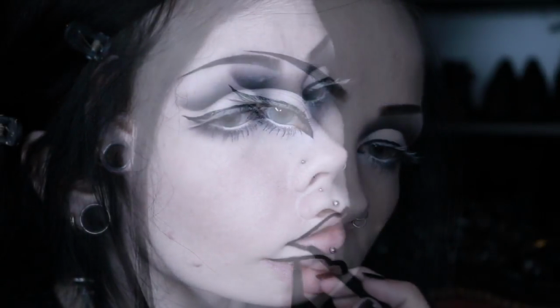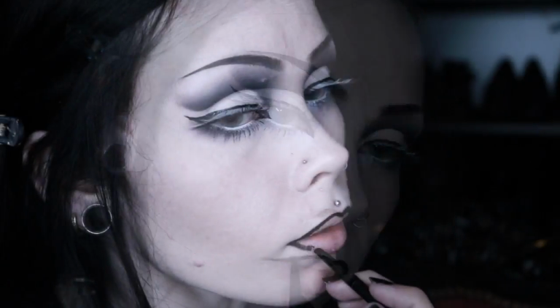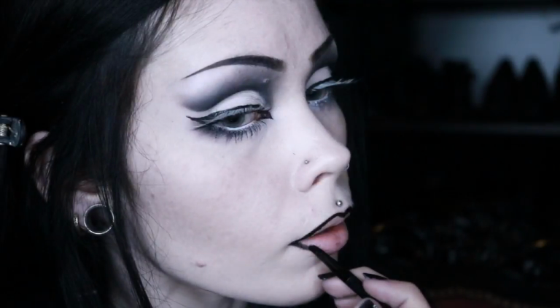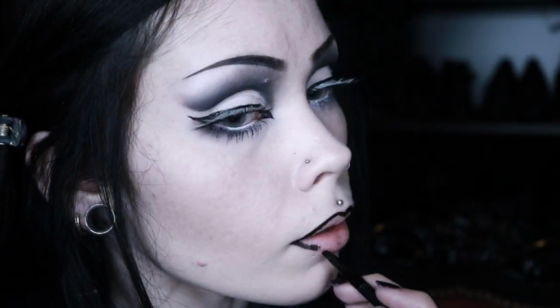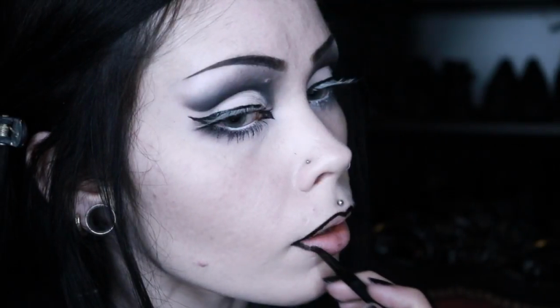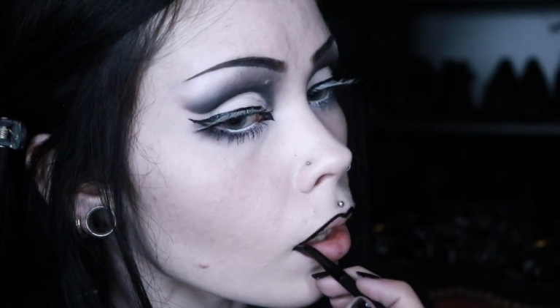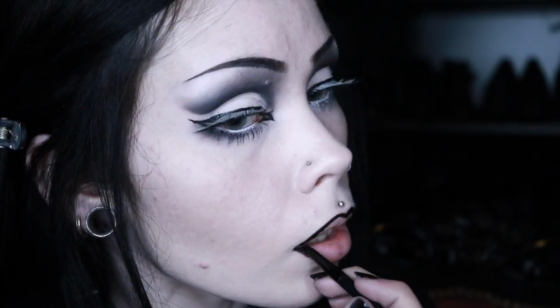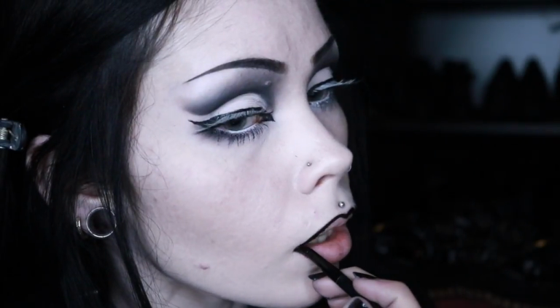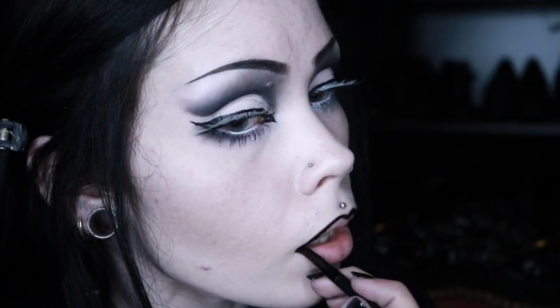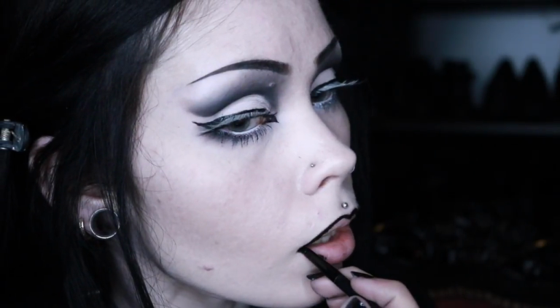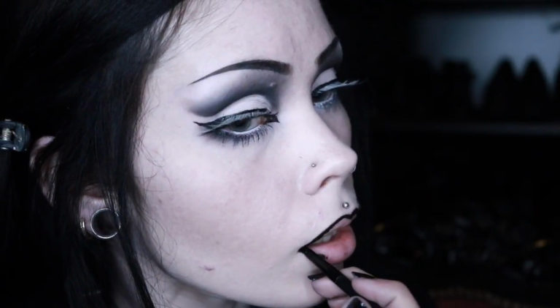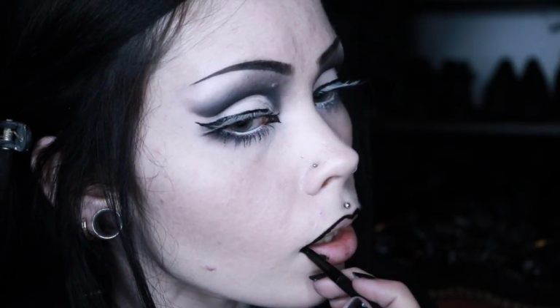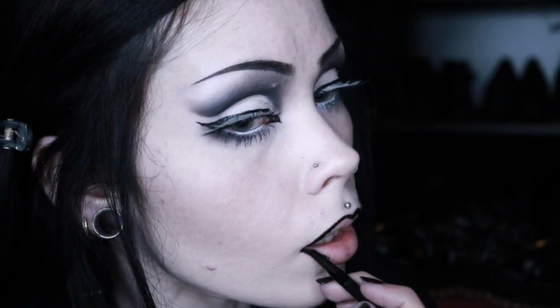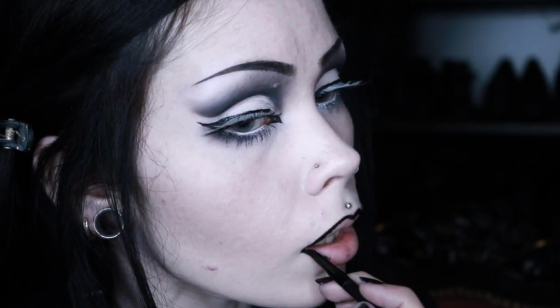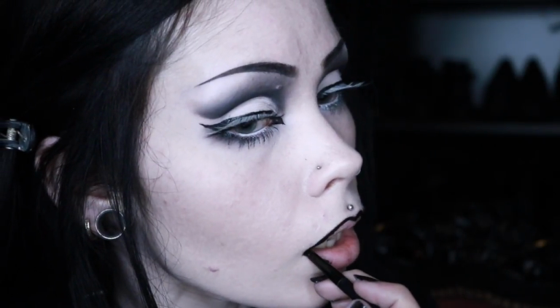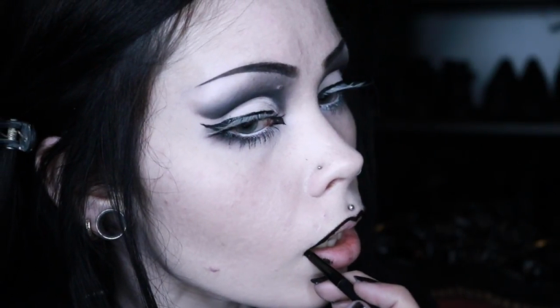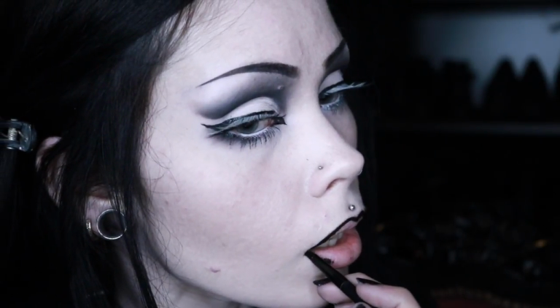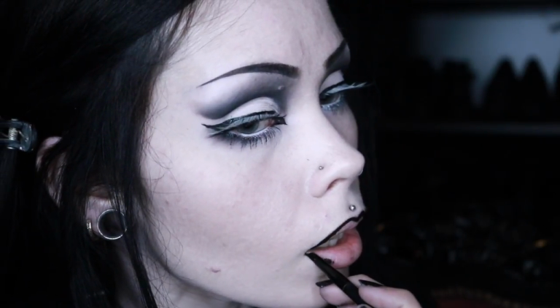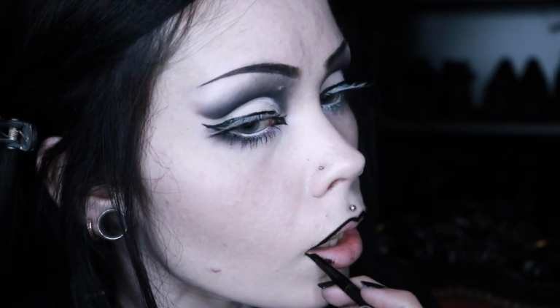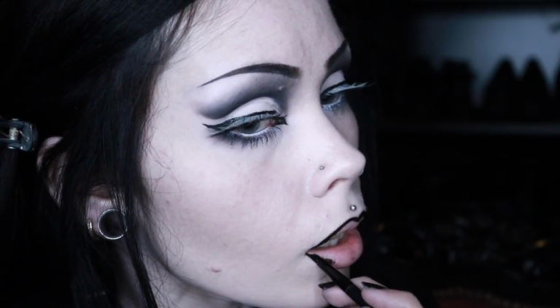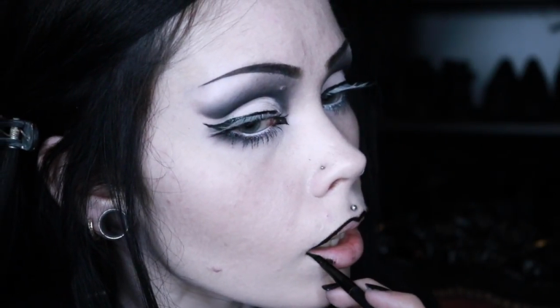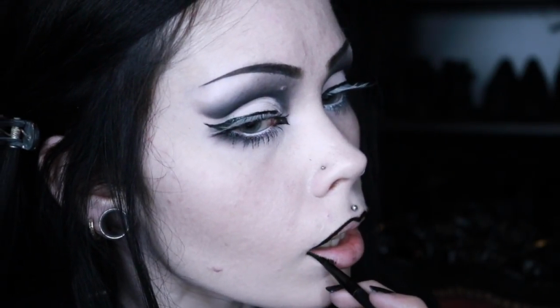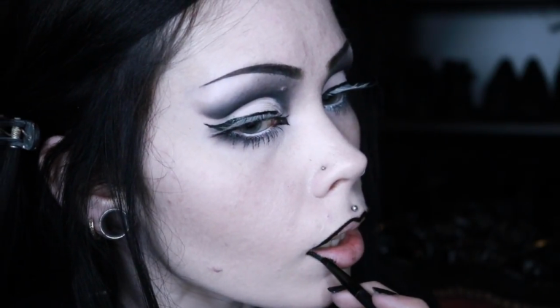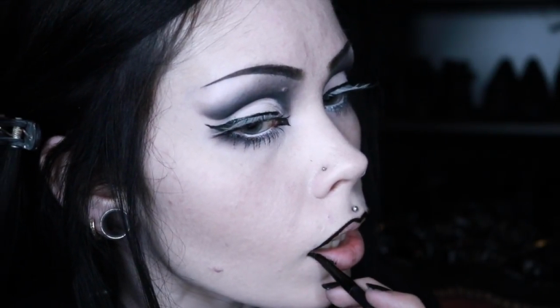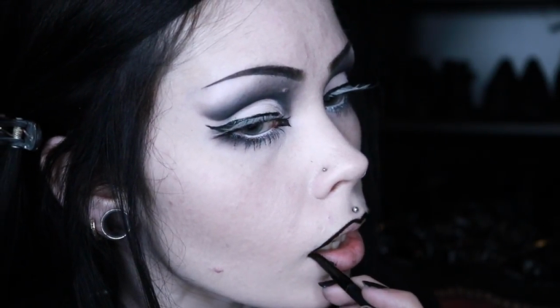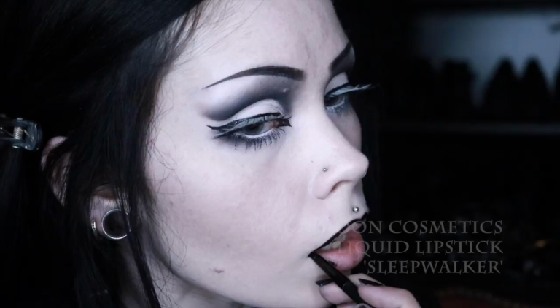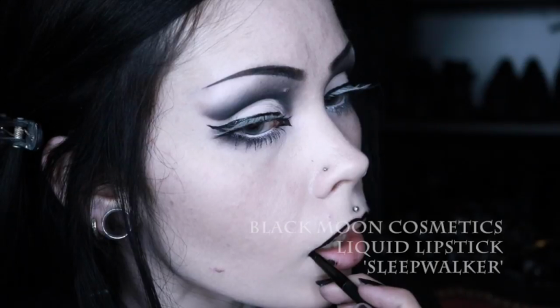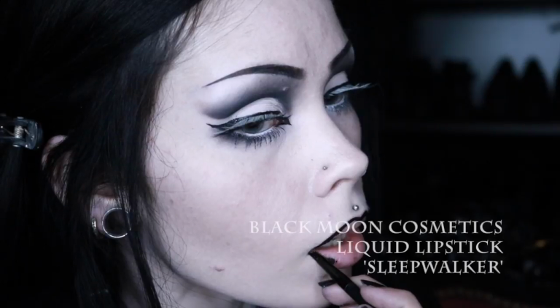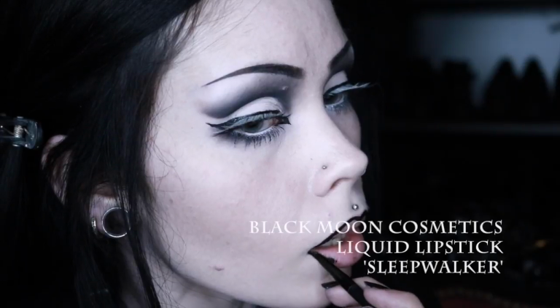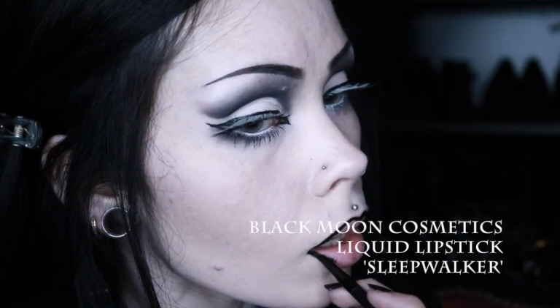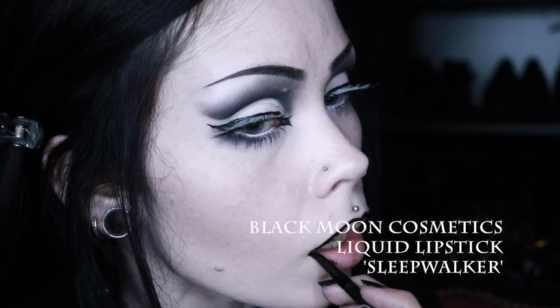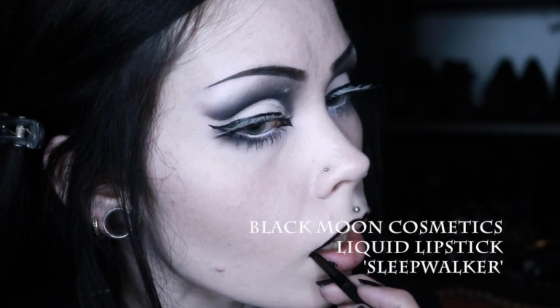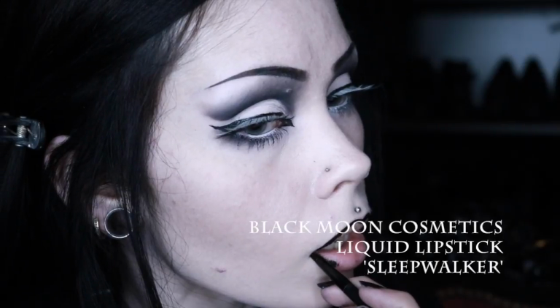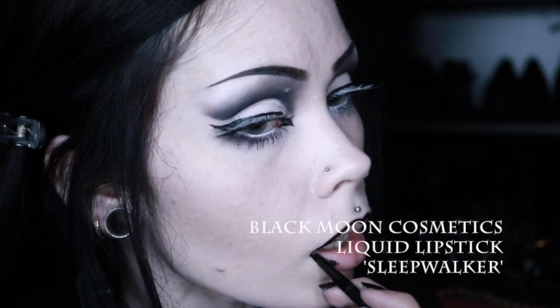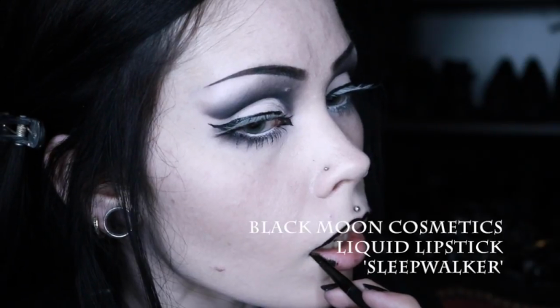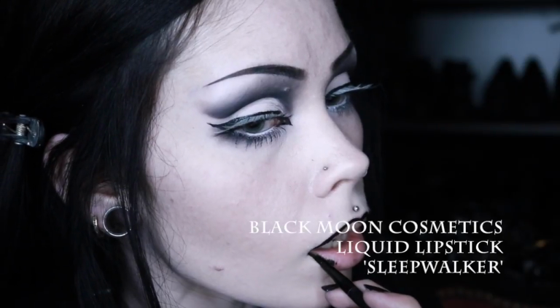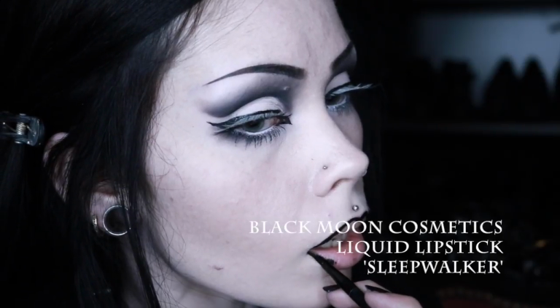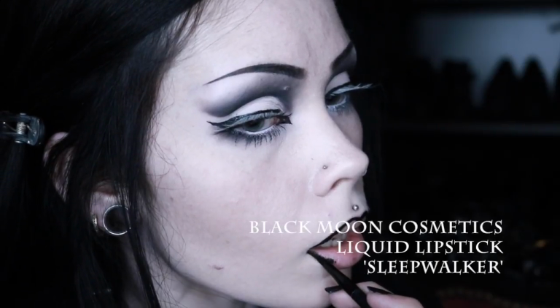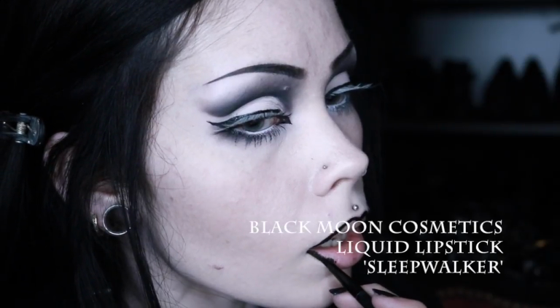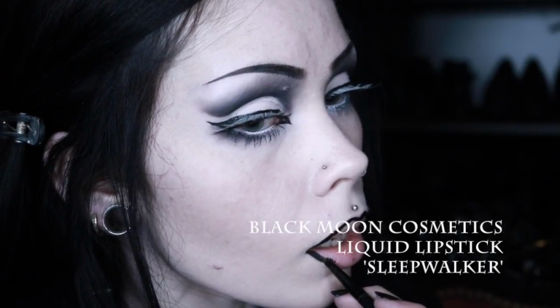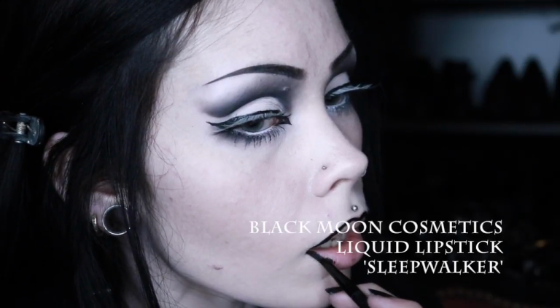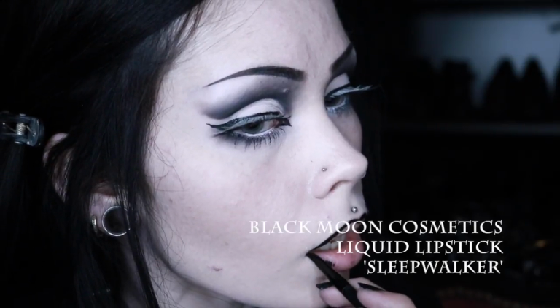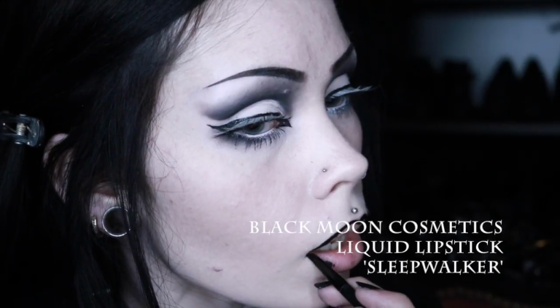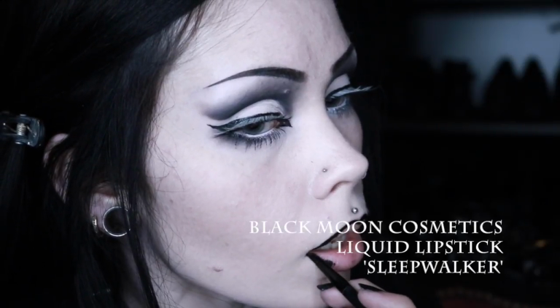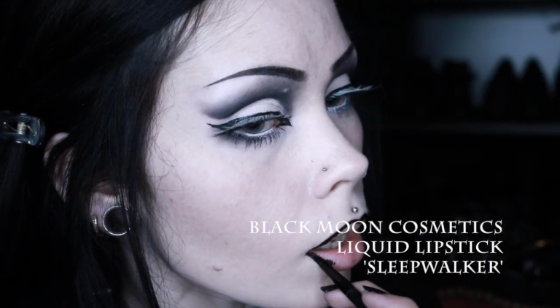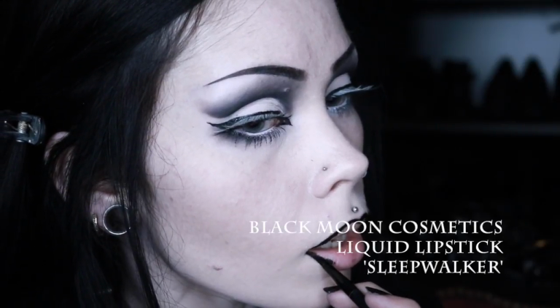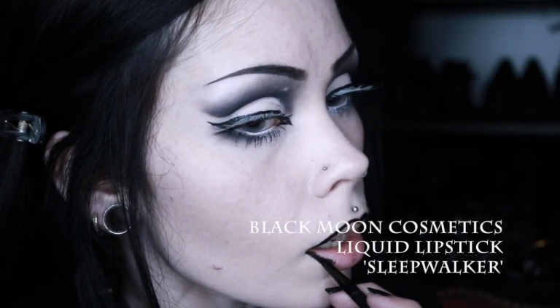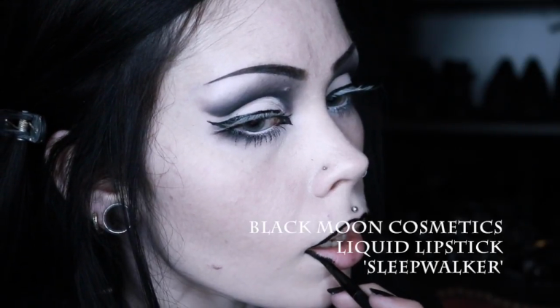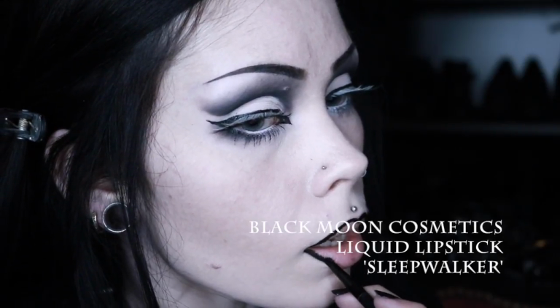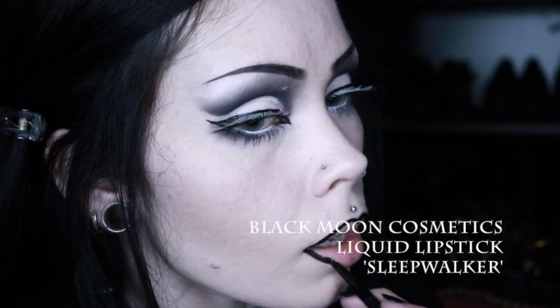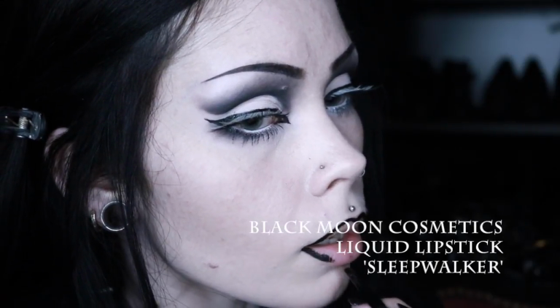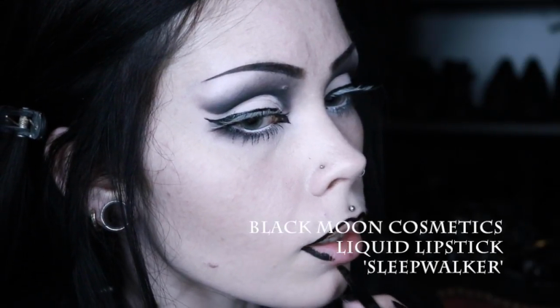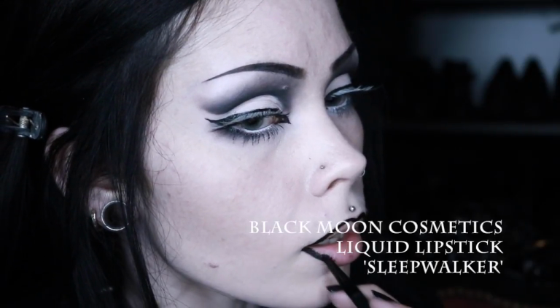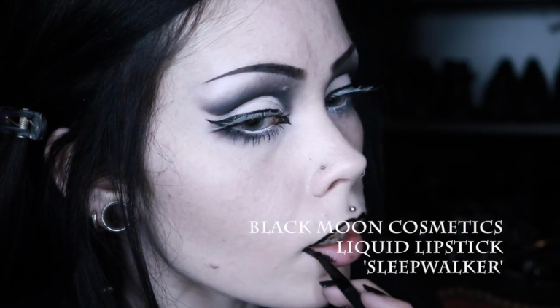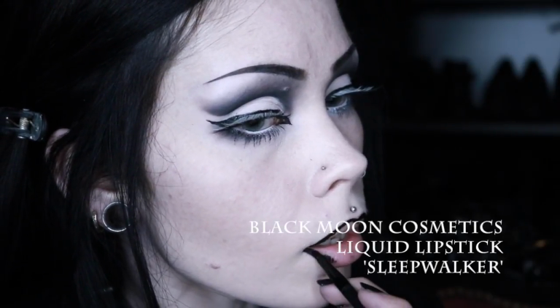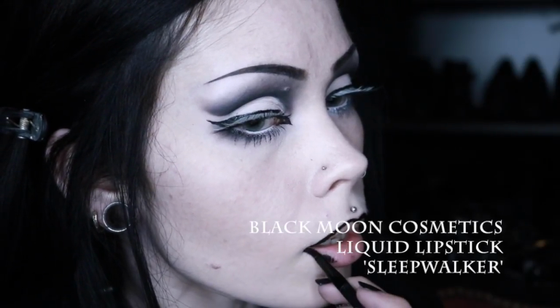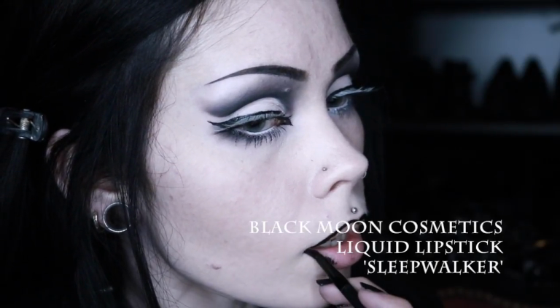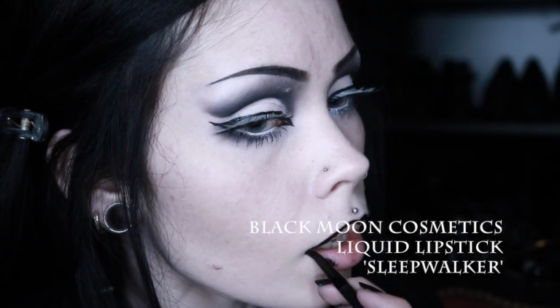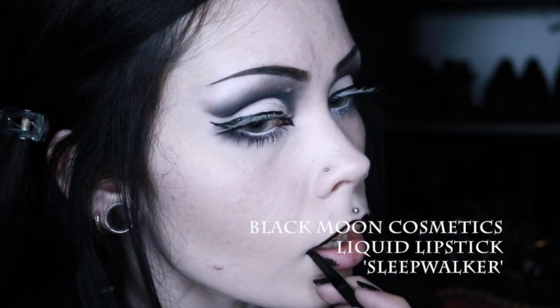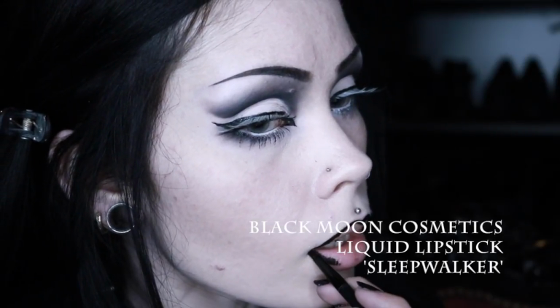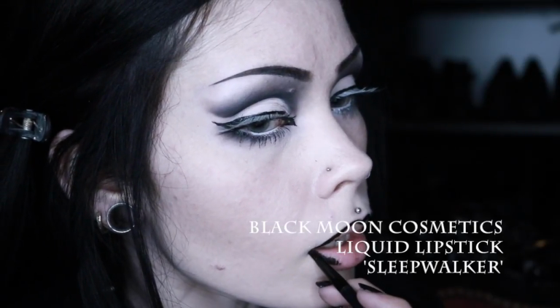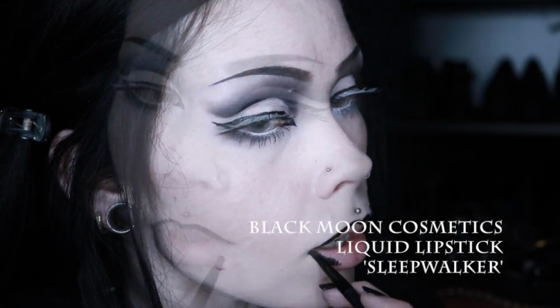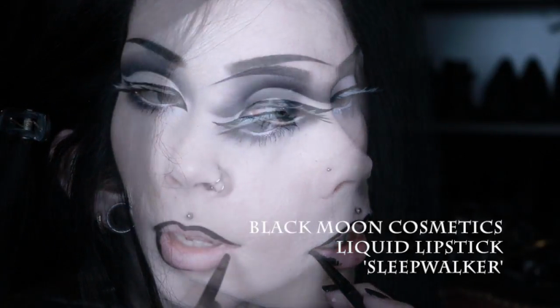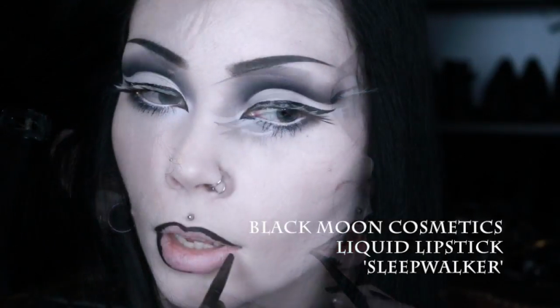Finally, I apply my lipstick. Today I am using the shade Sleepwalker by the brand Black Moon Cosmetics.